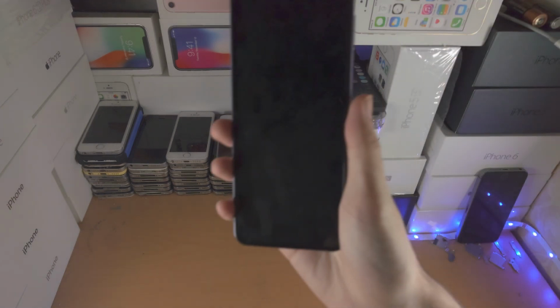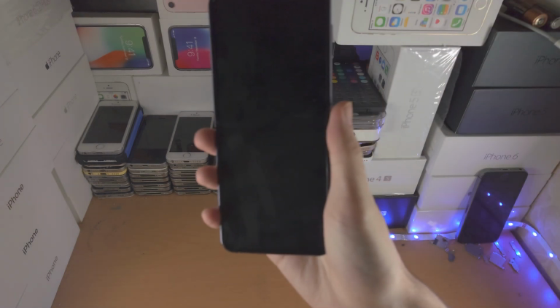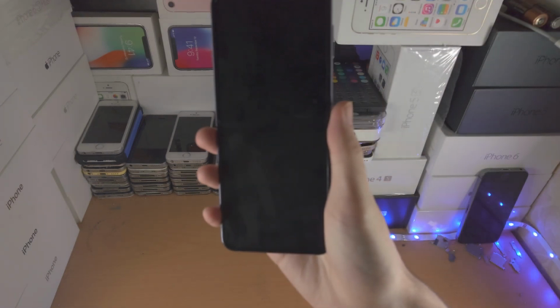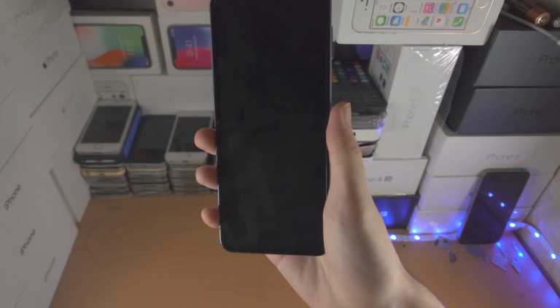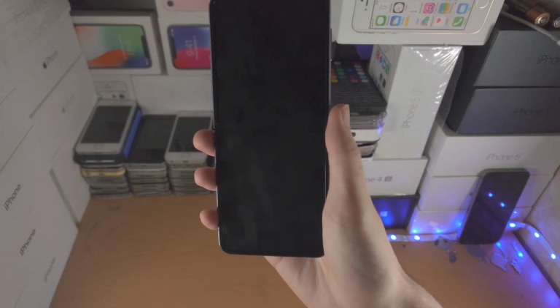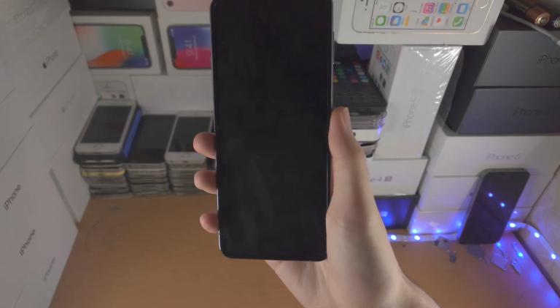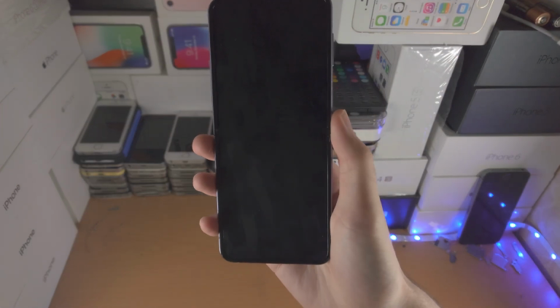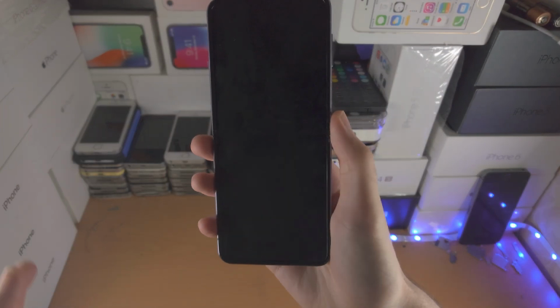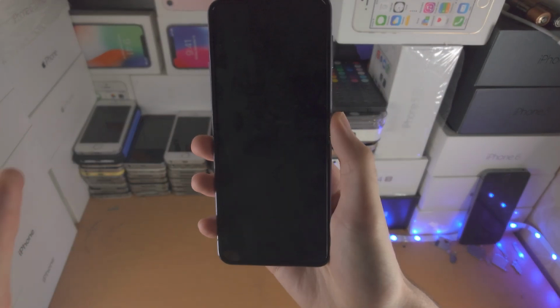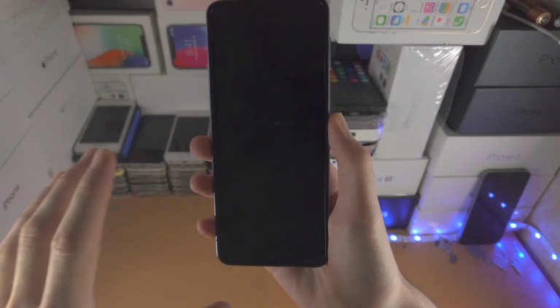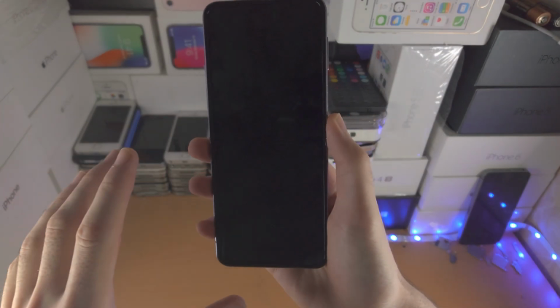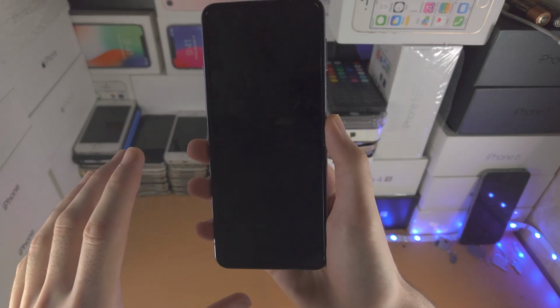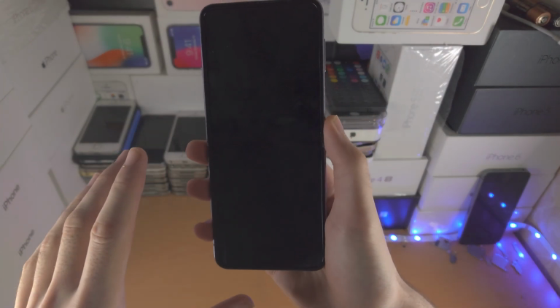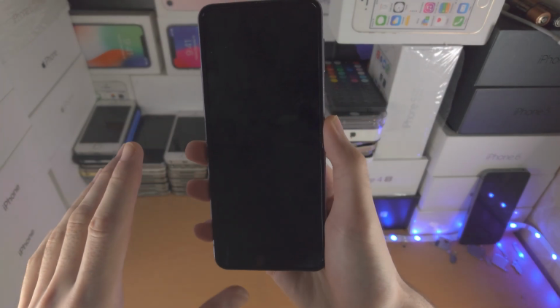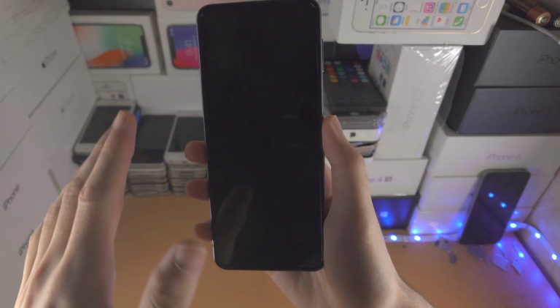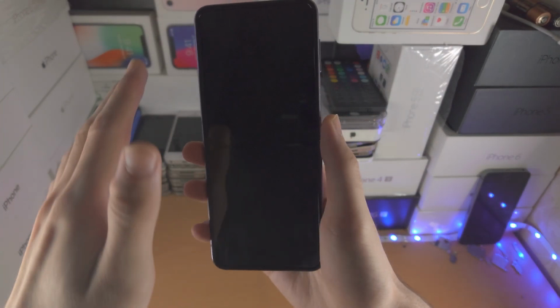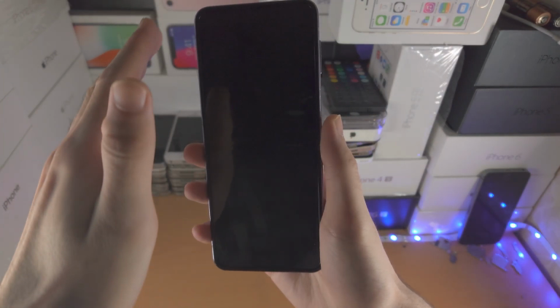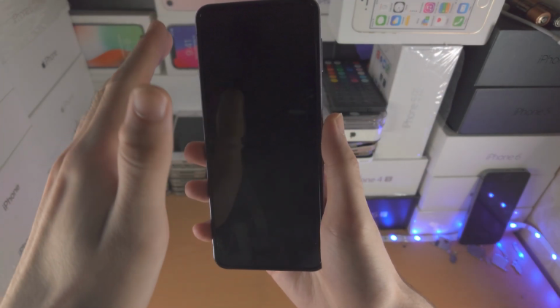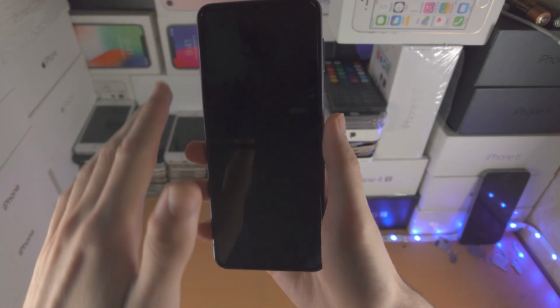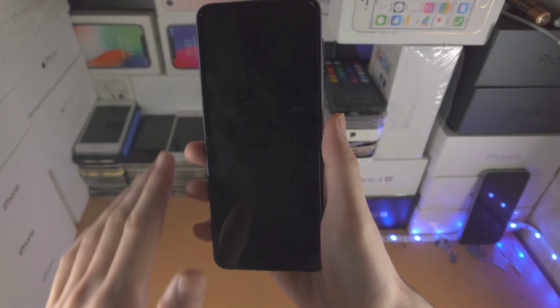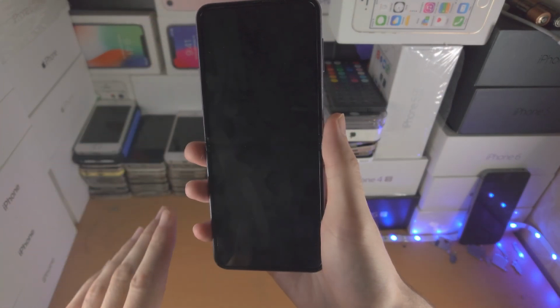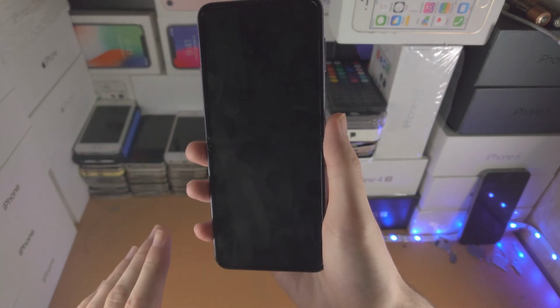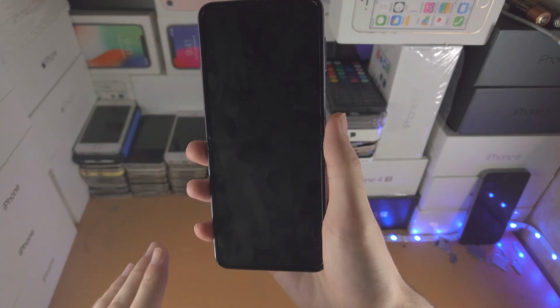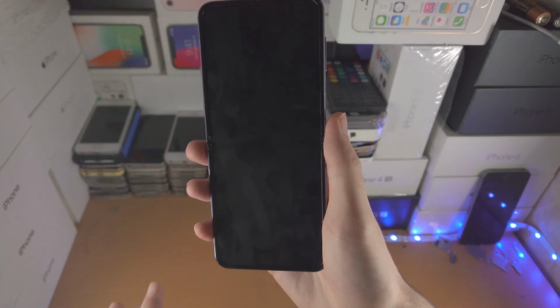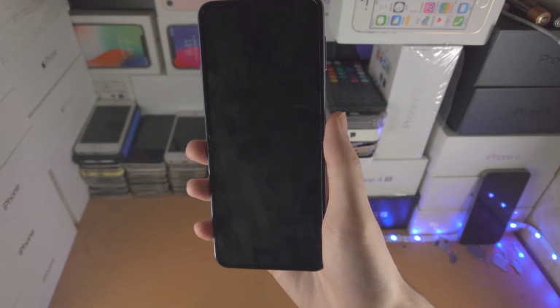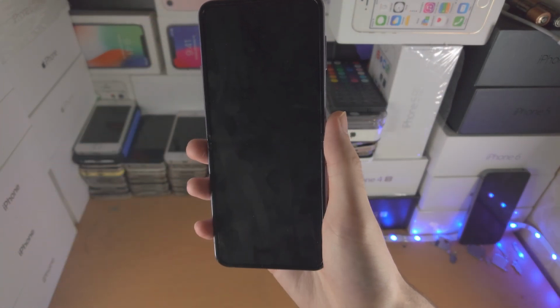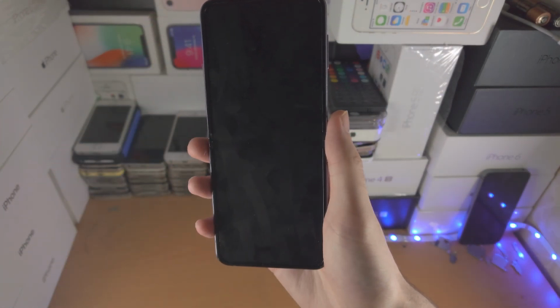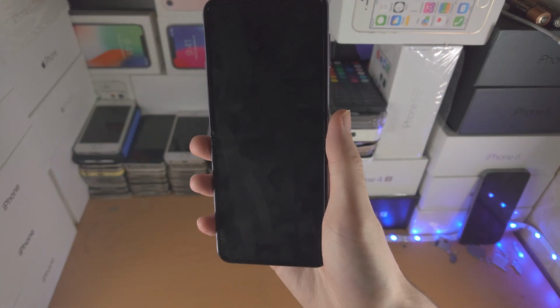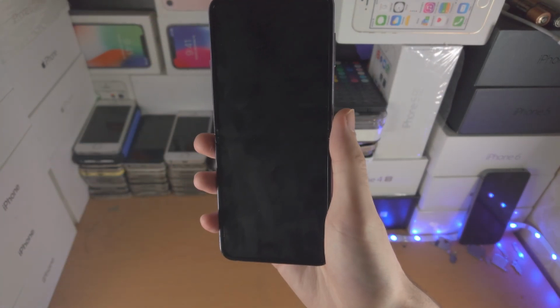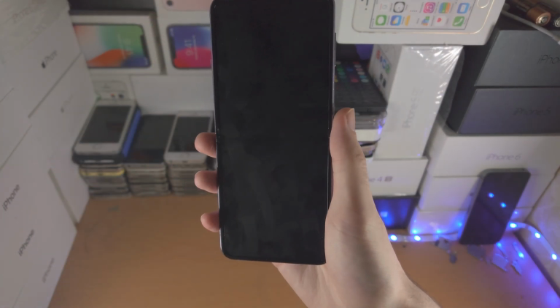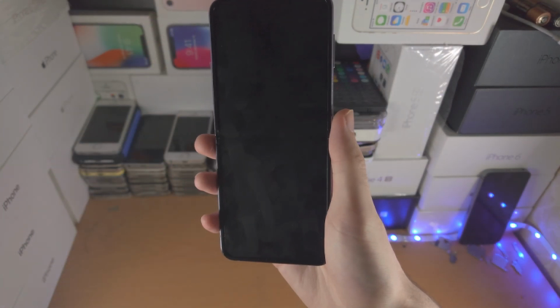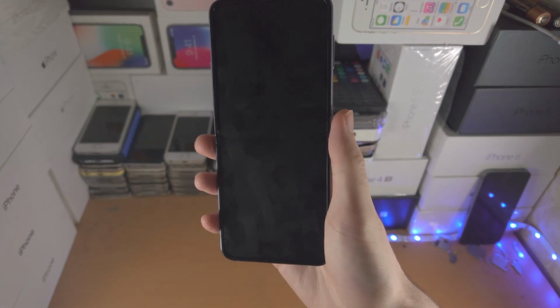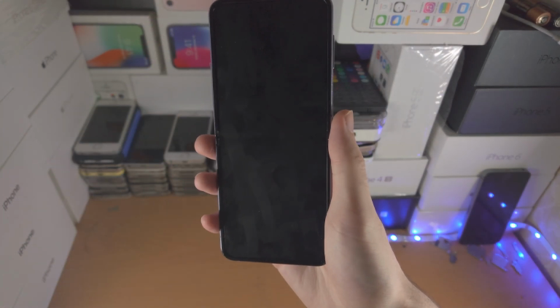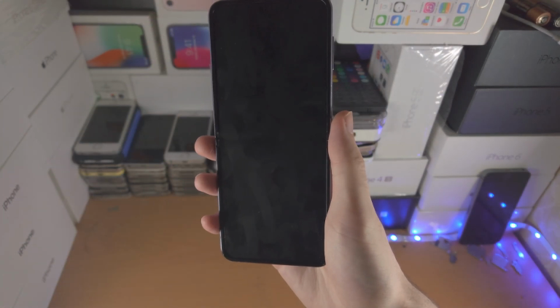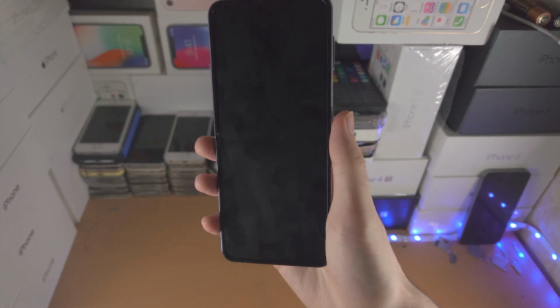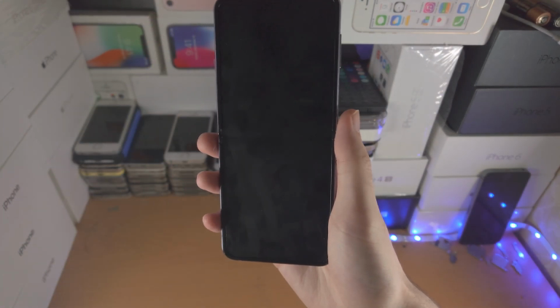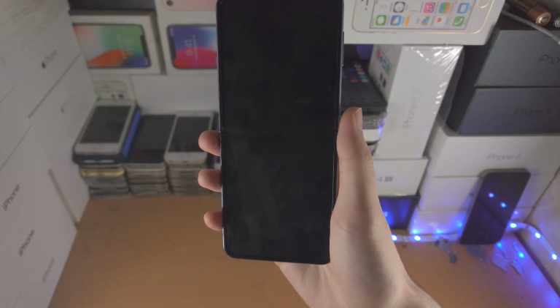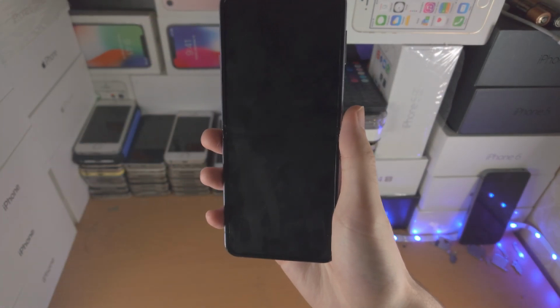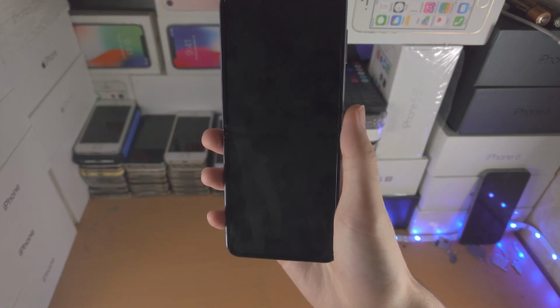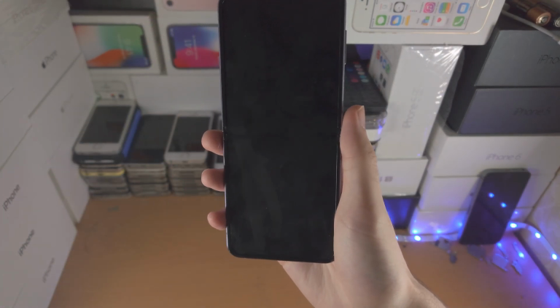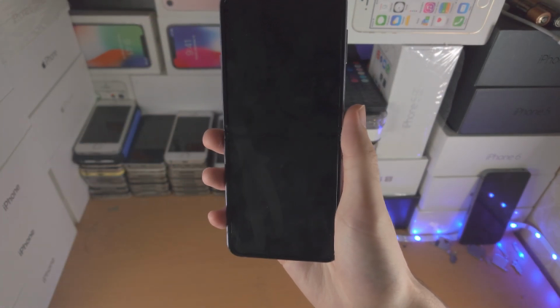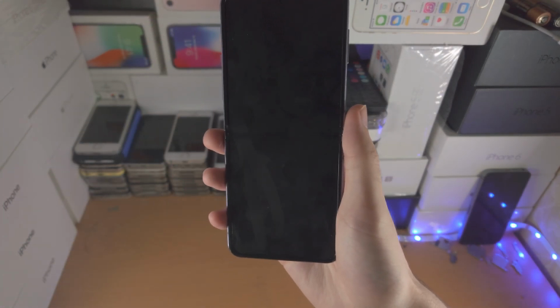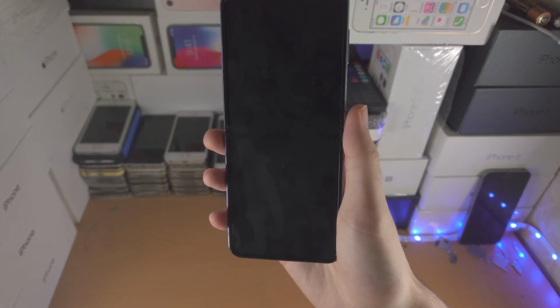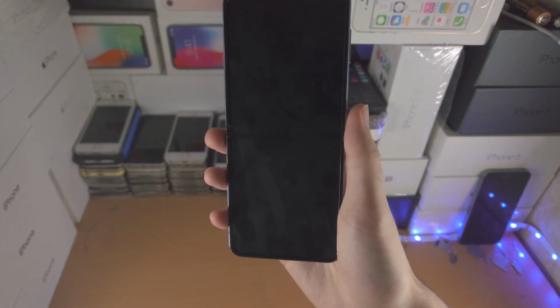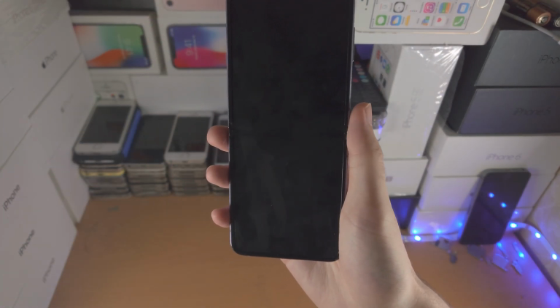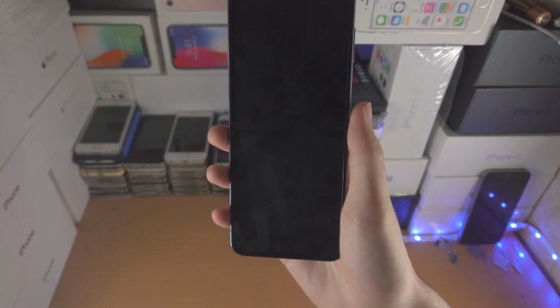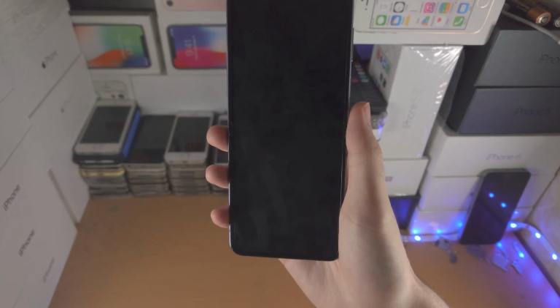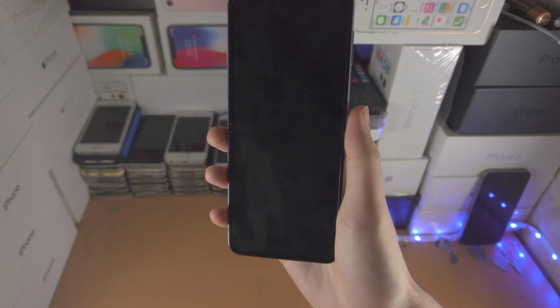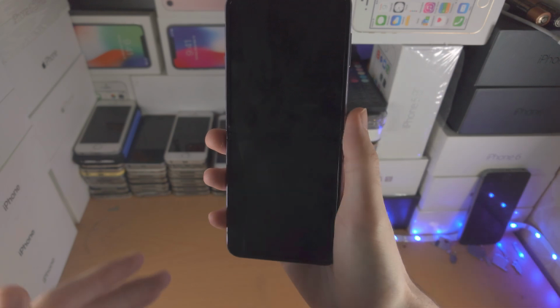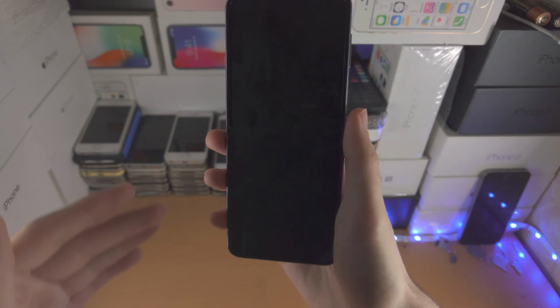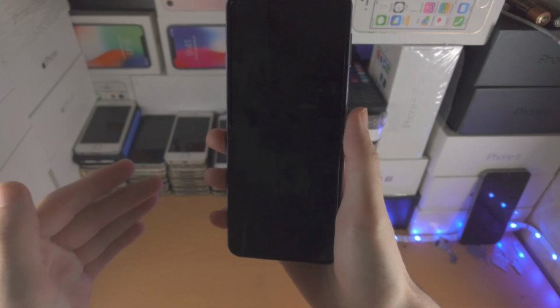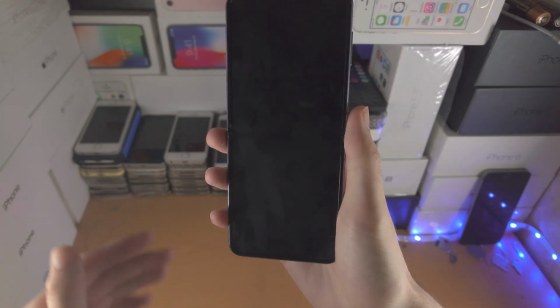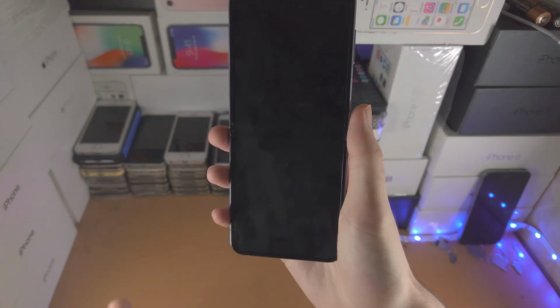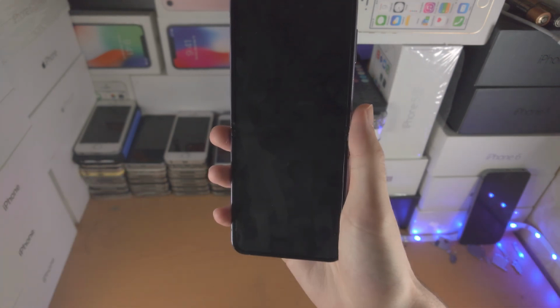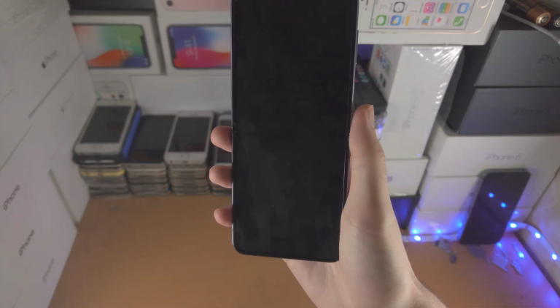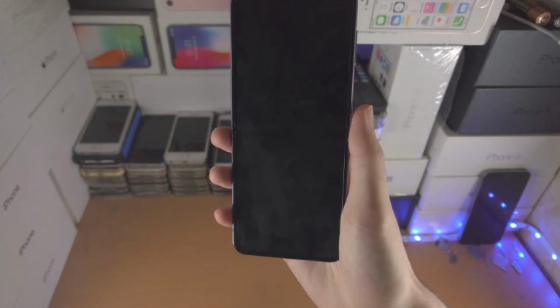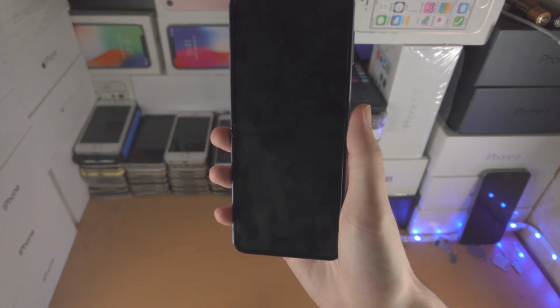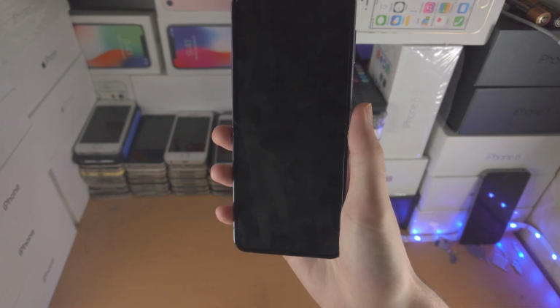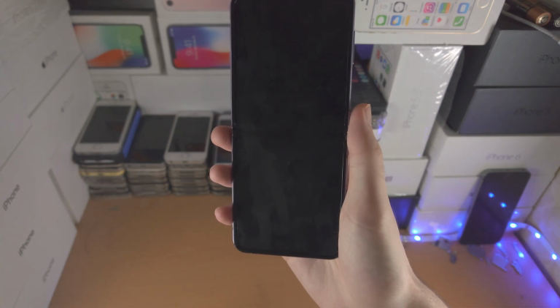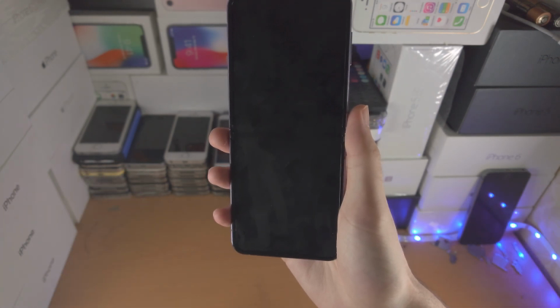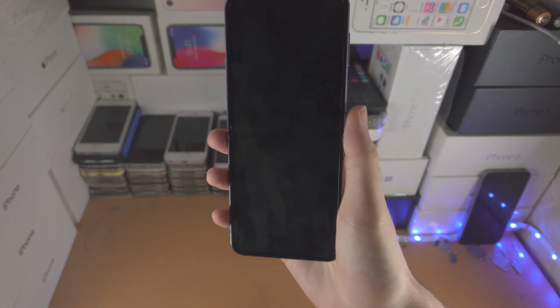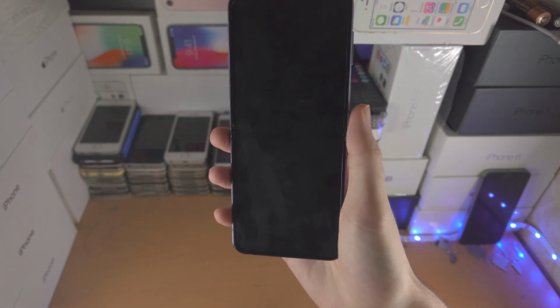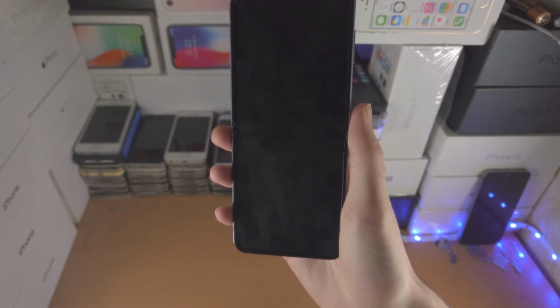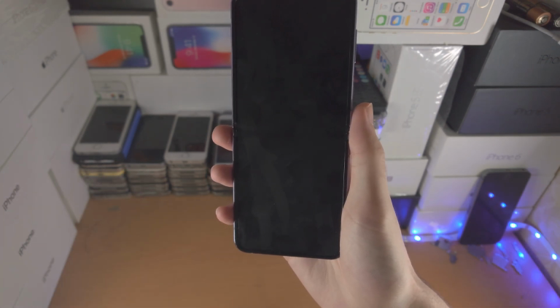Welcome everyone. You may have the black screen of death on your Samsung Galaxy Z Flip 4. How can we fix it?